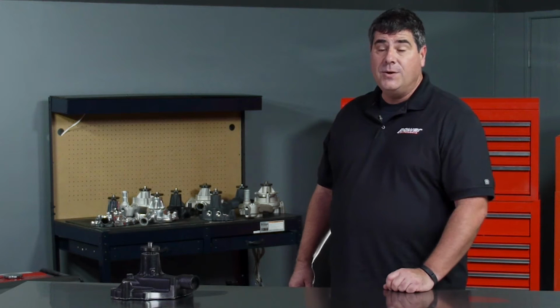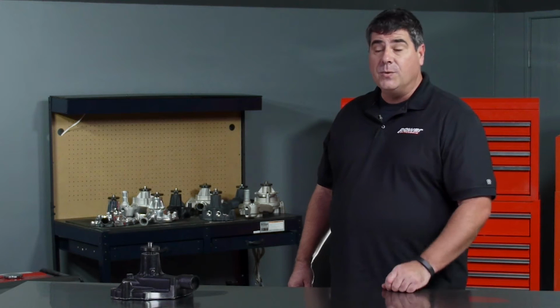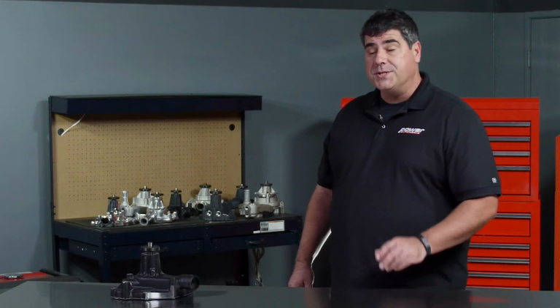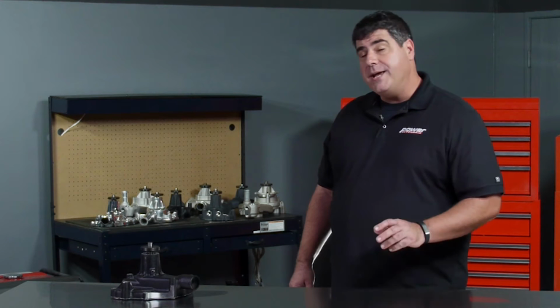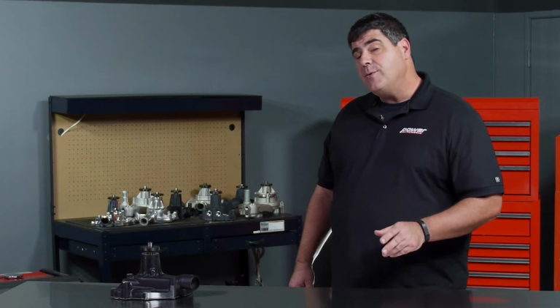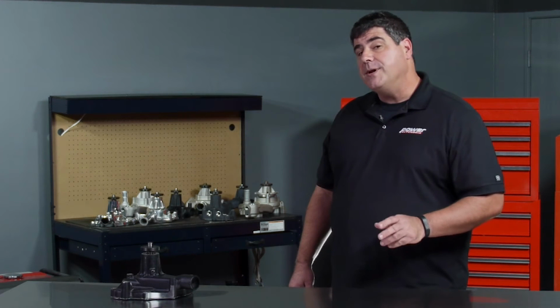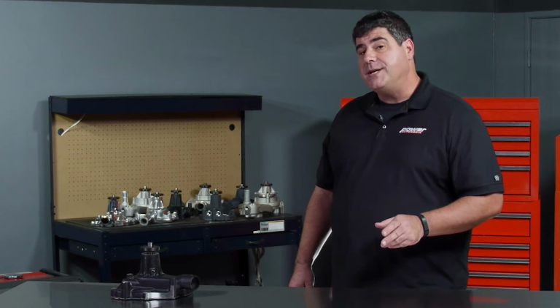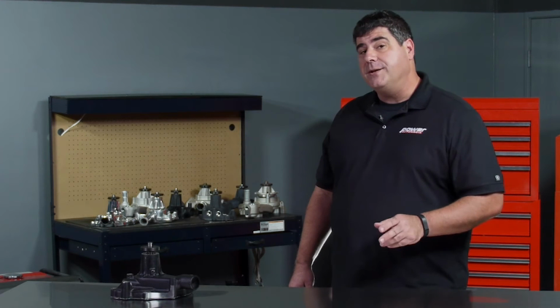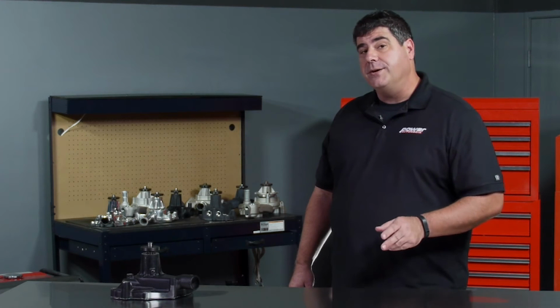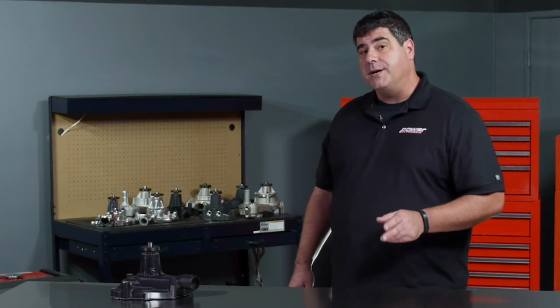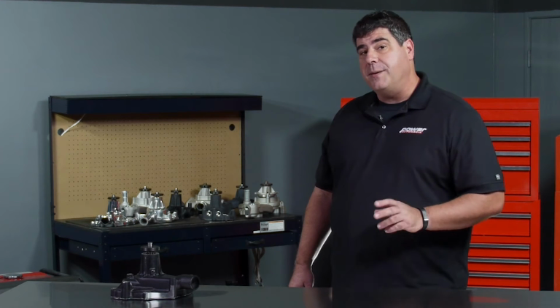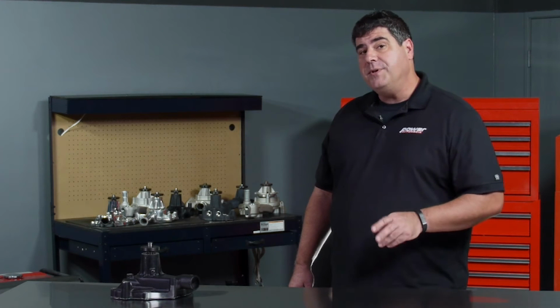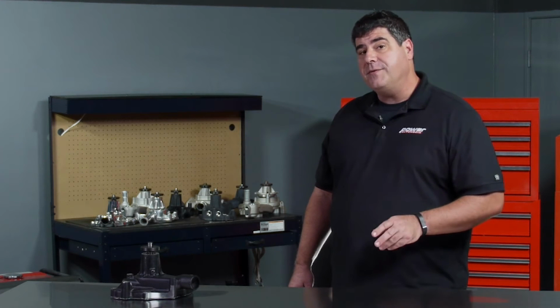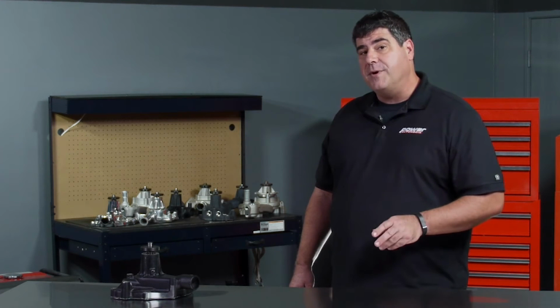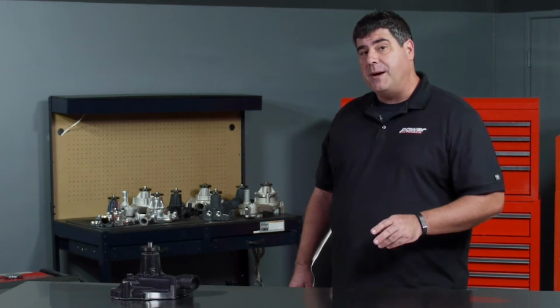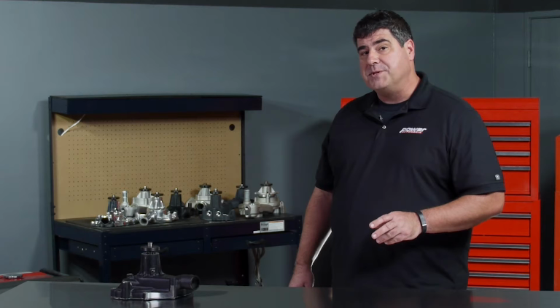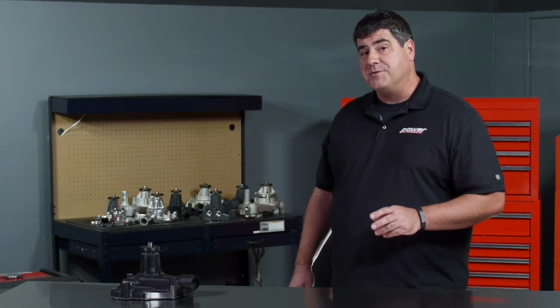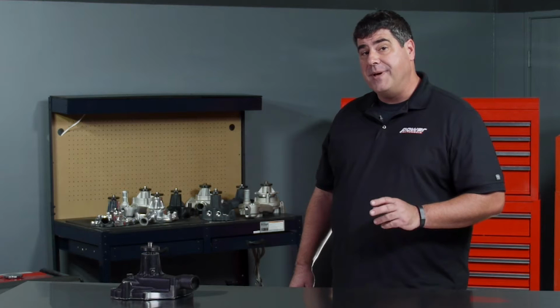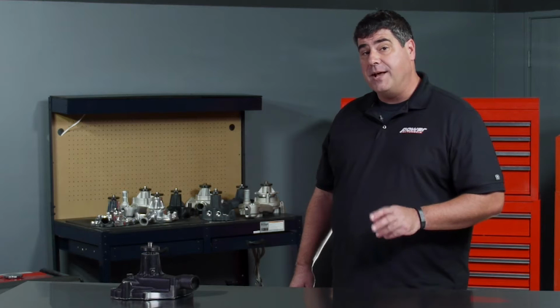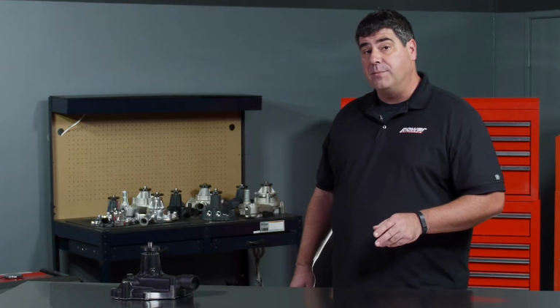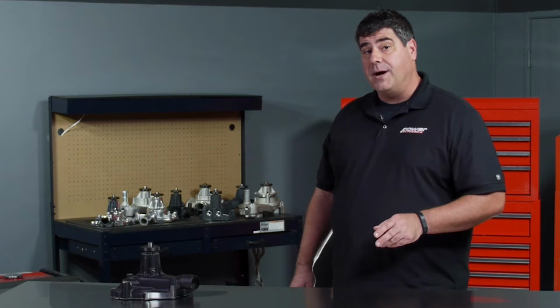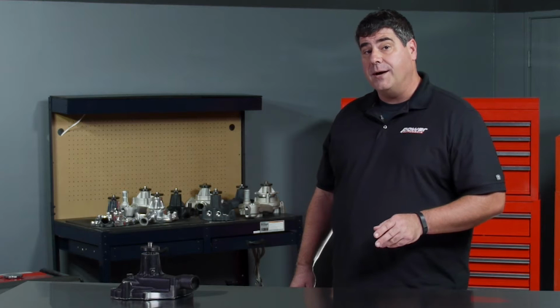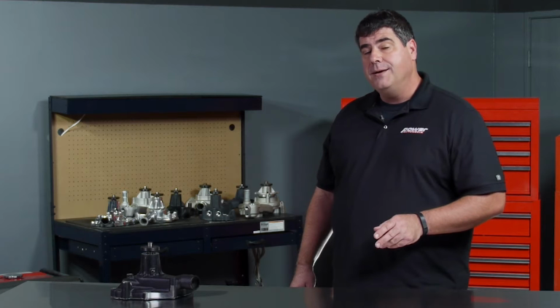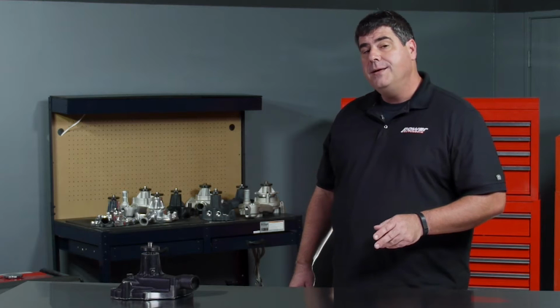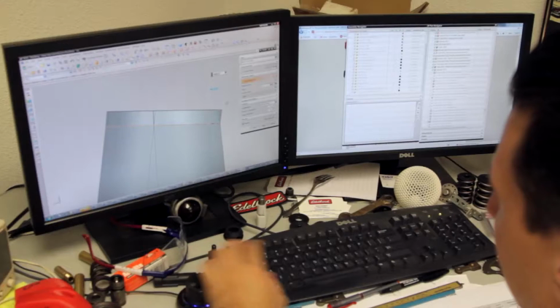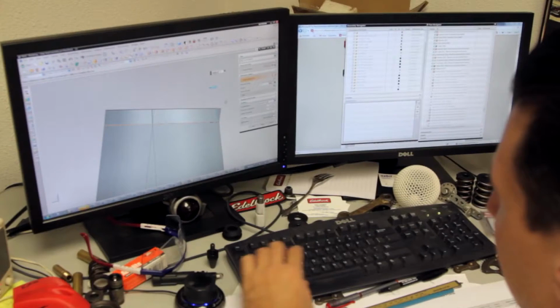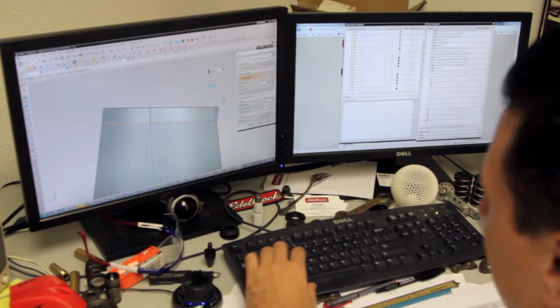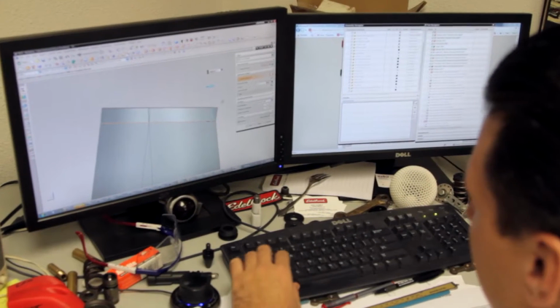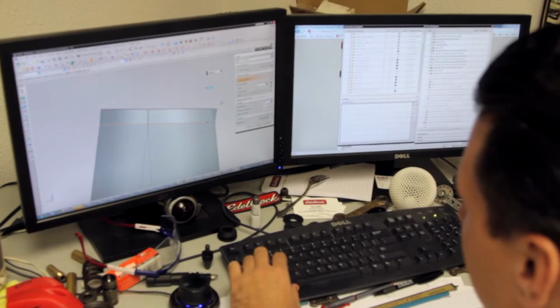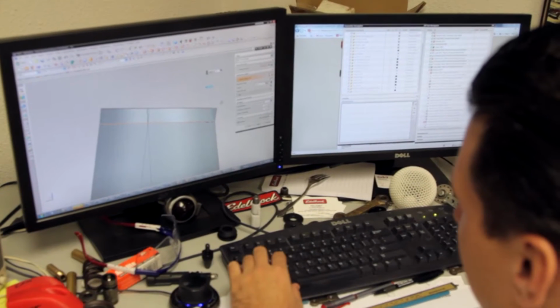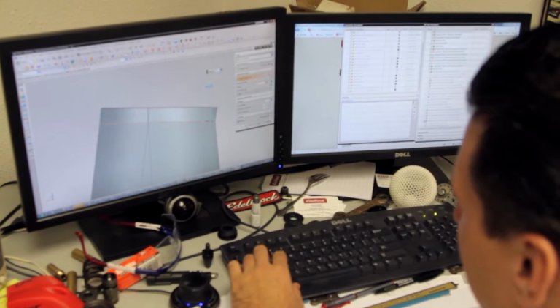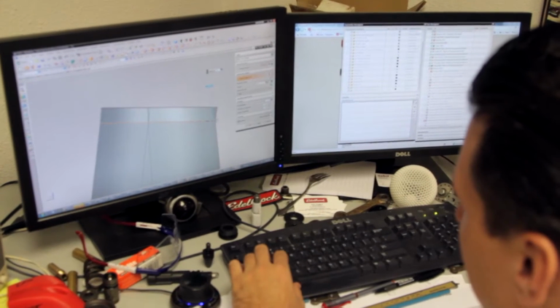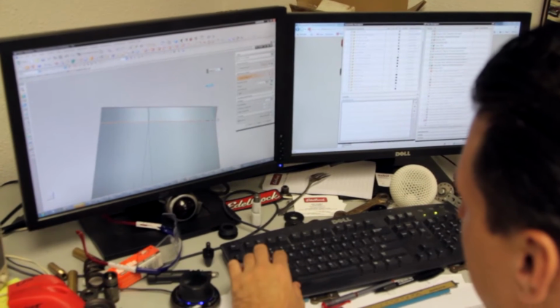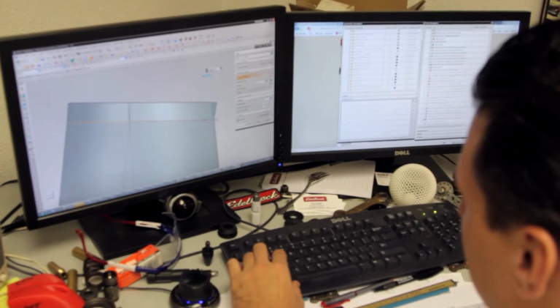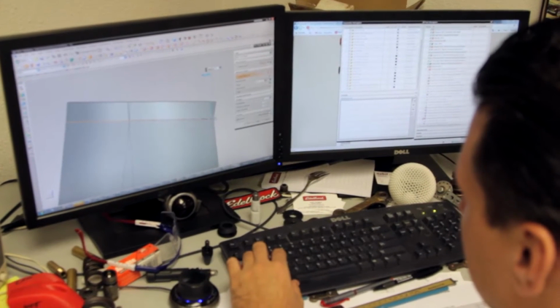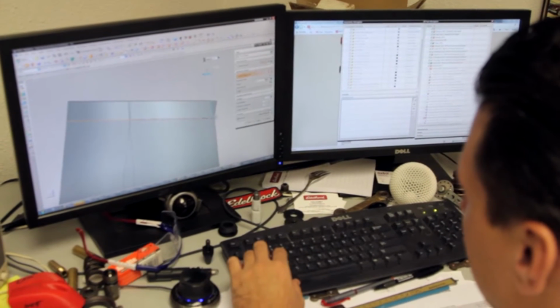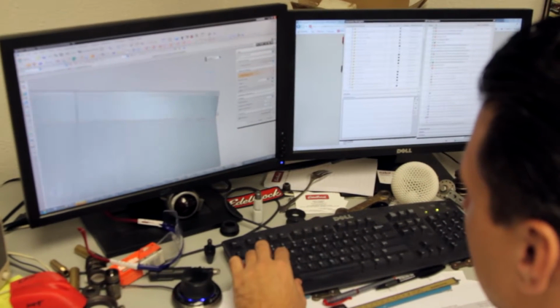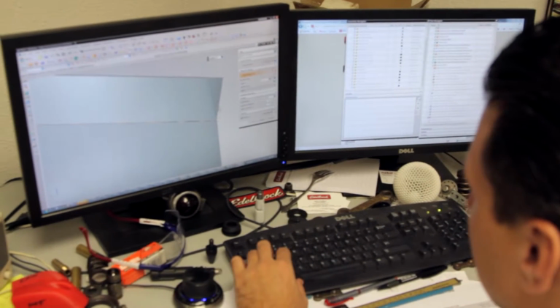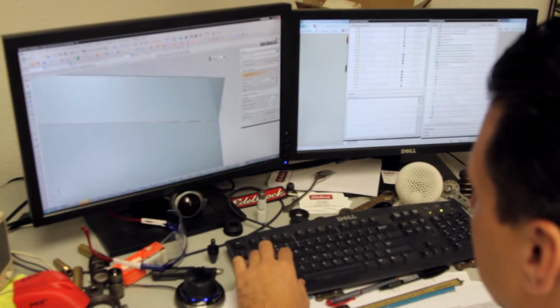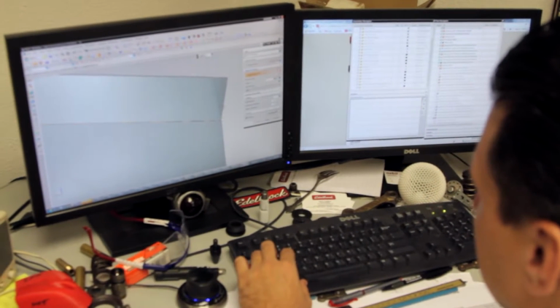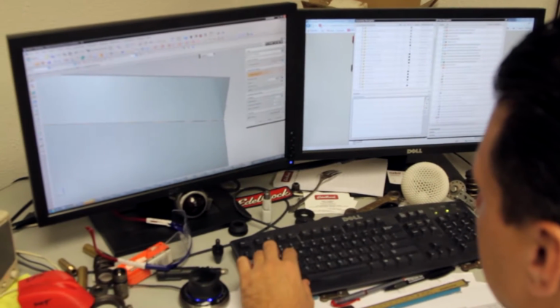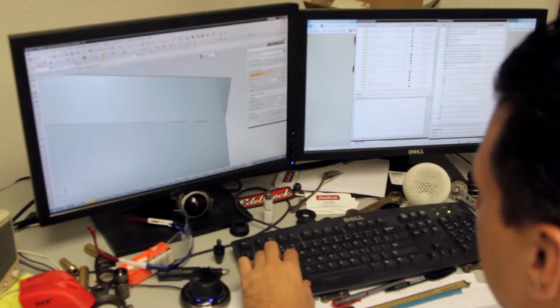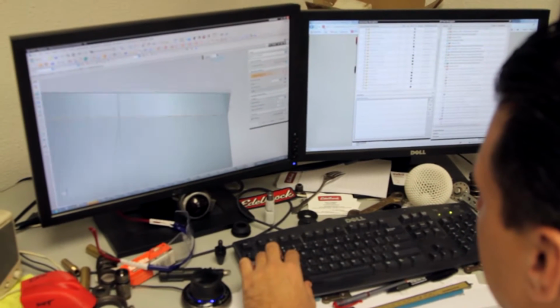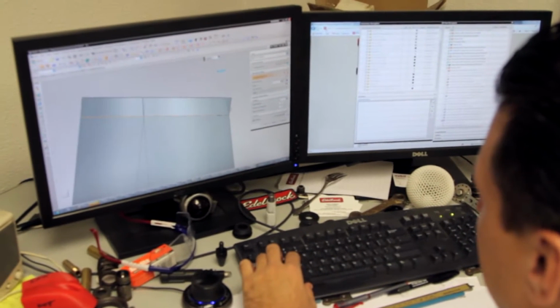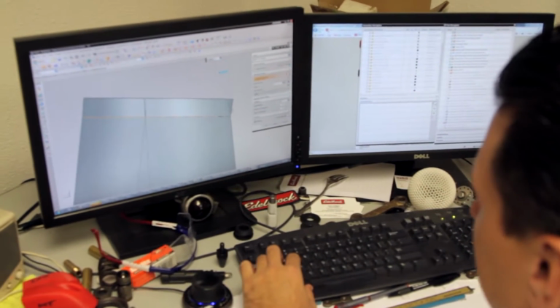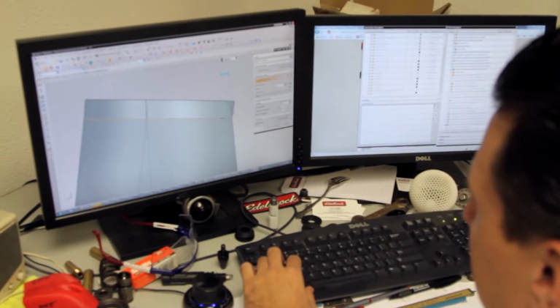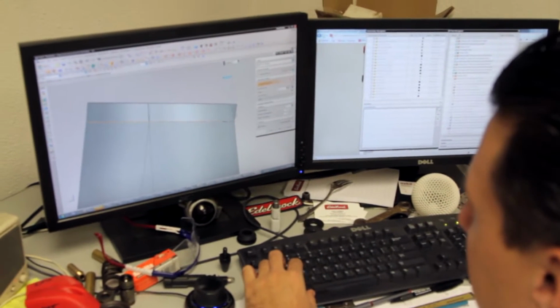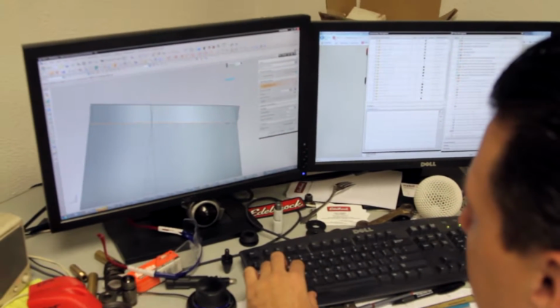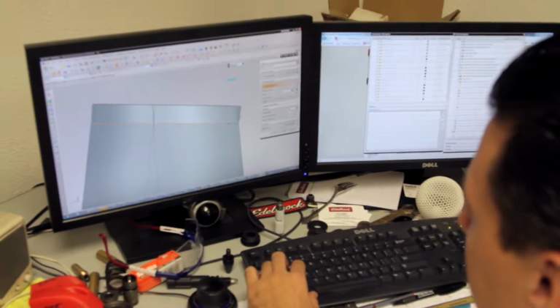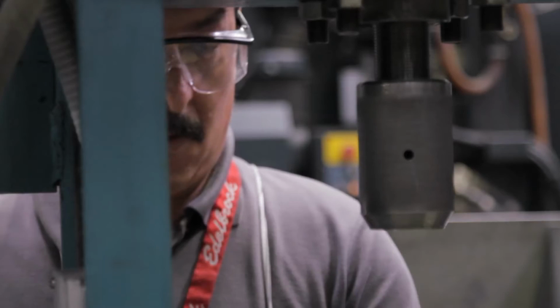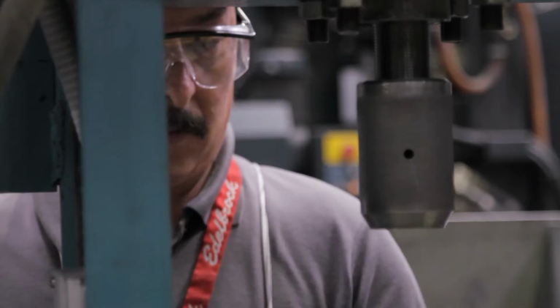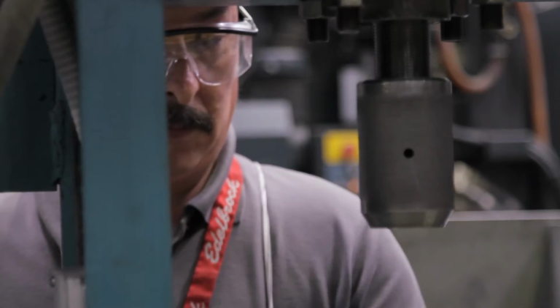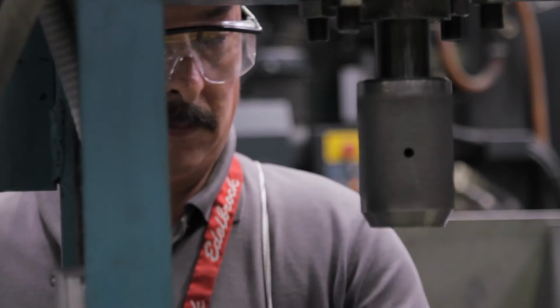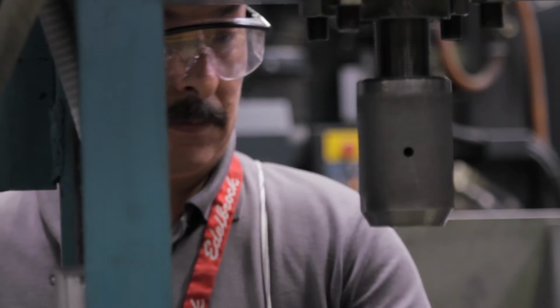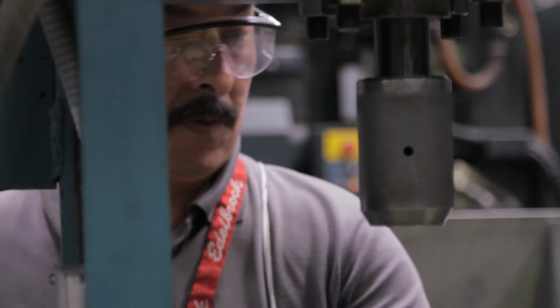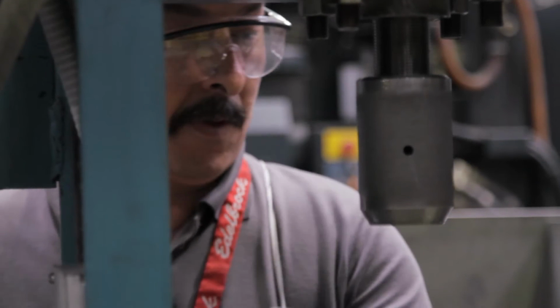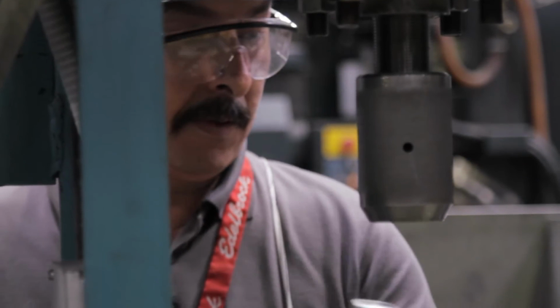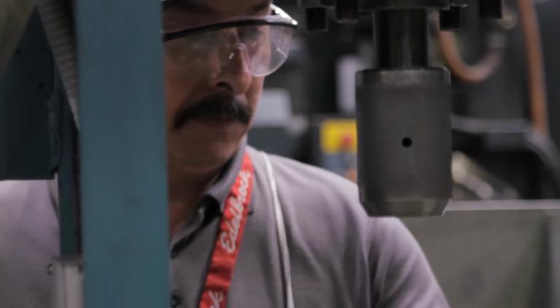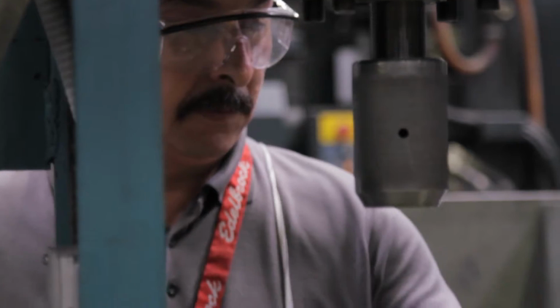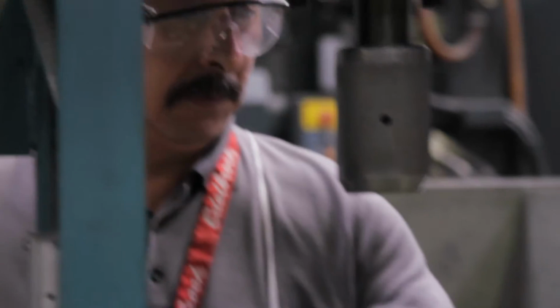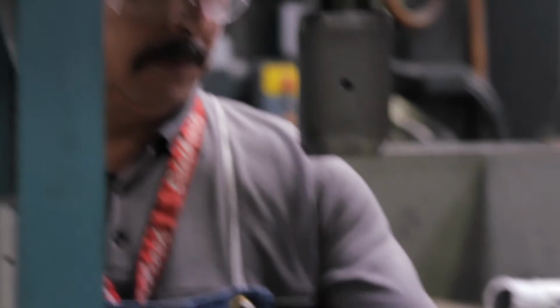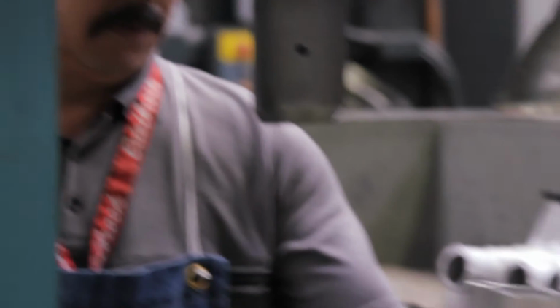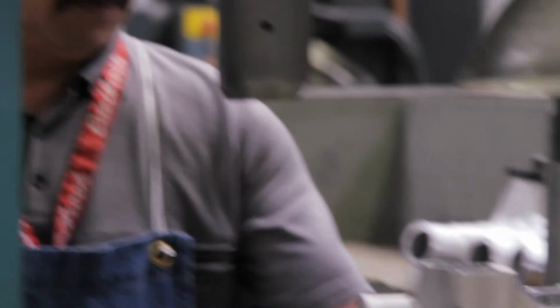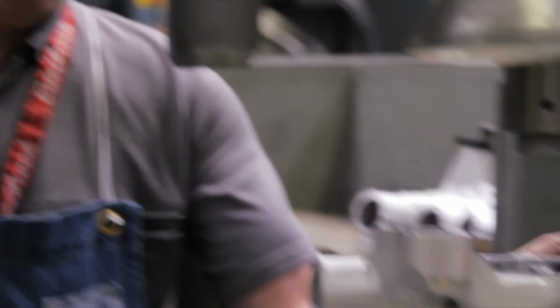Today we're going to take a look at a couple of different options from Edelbrock. They've been in the business of making water pumps for more than 20 years, and they've got something to cover just about any application.